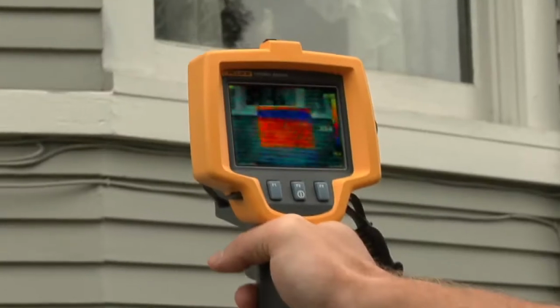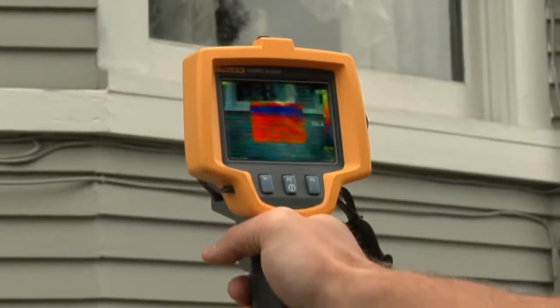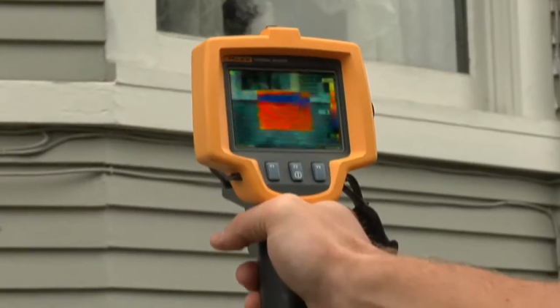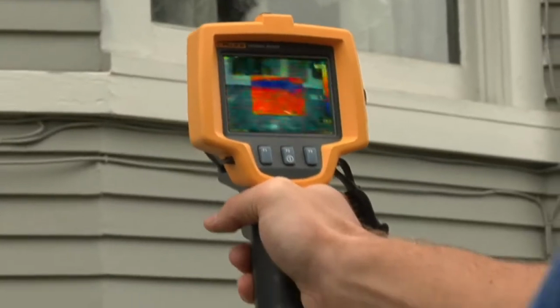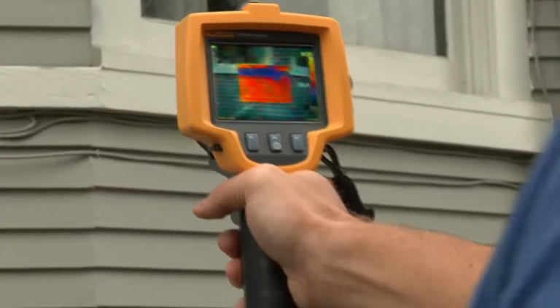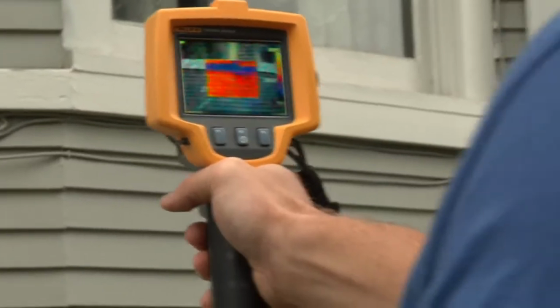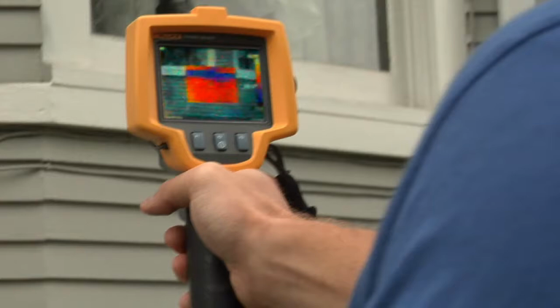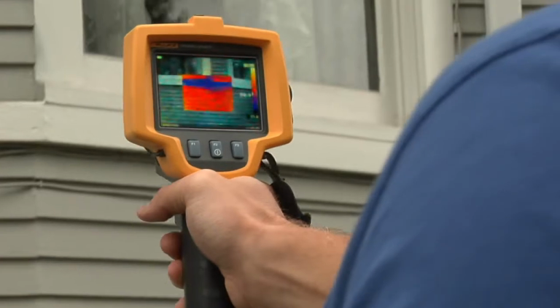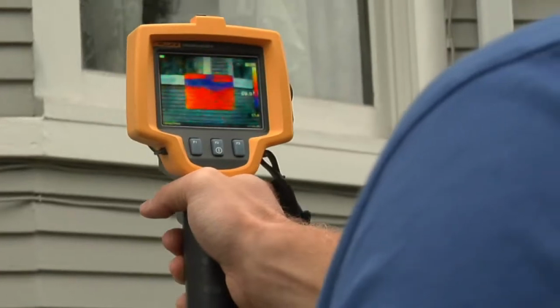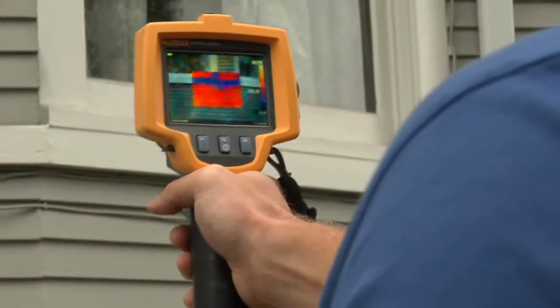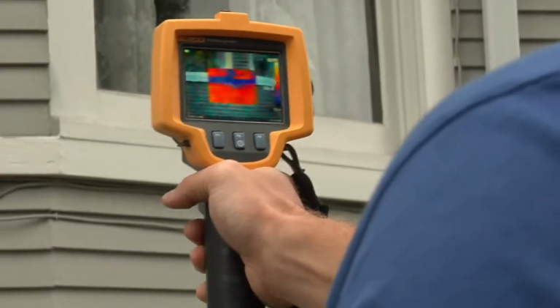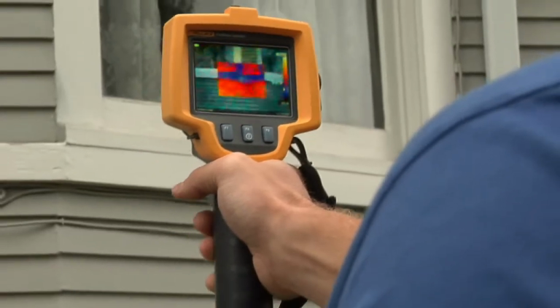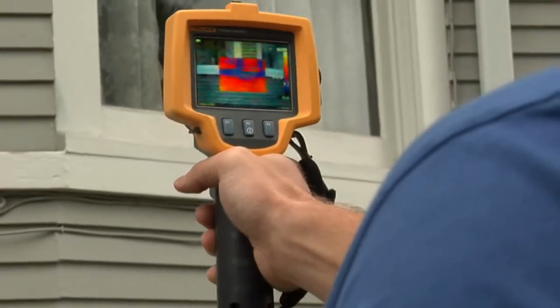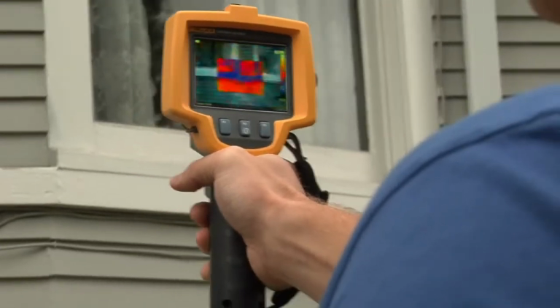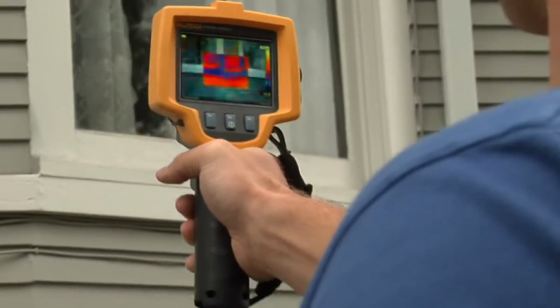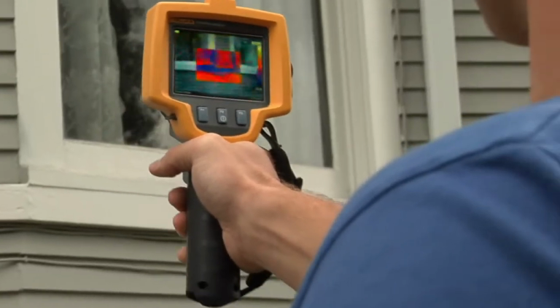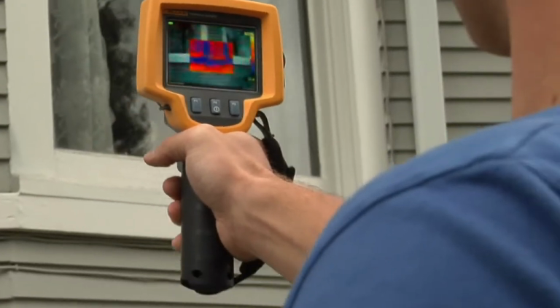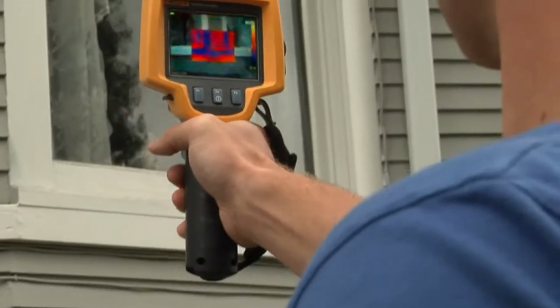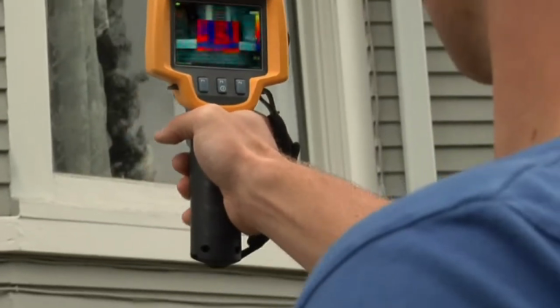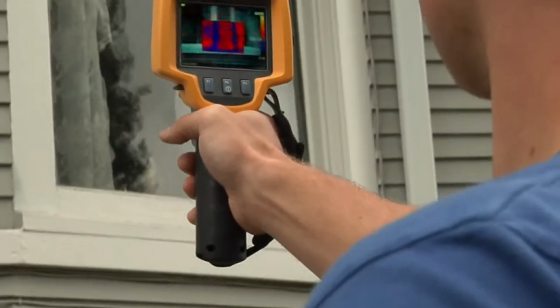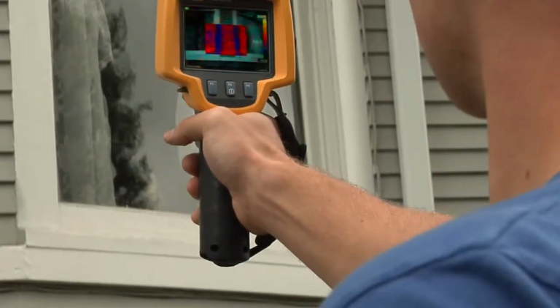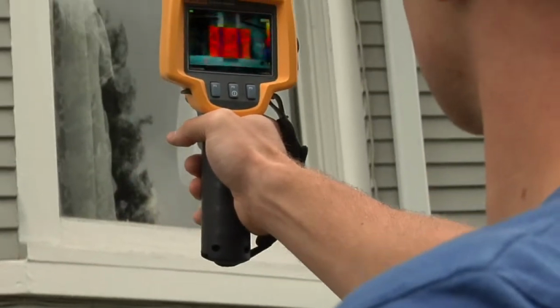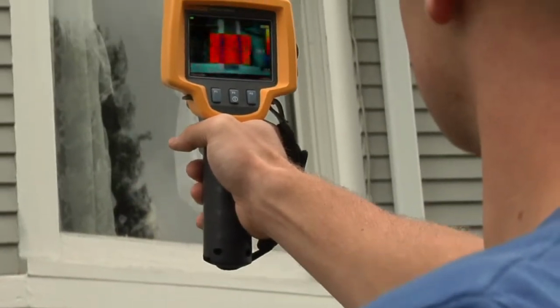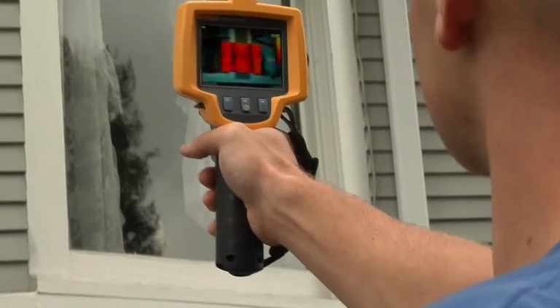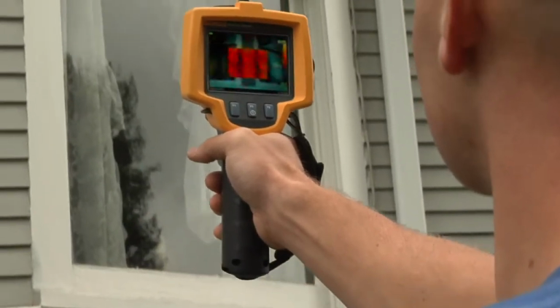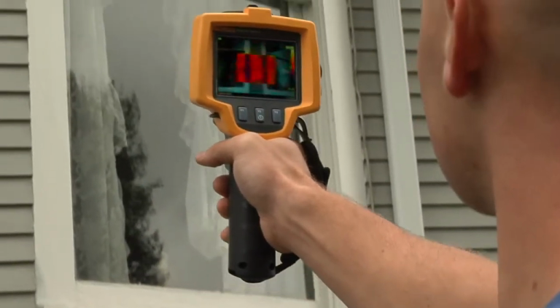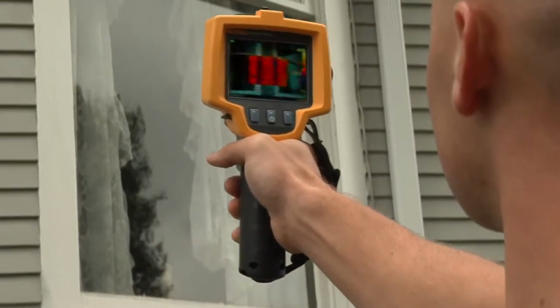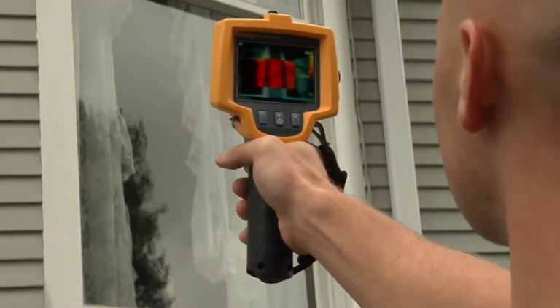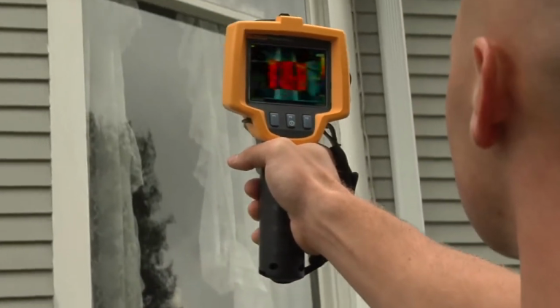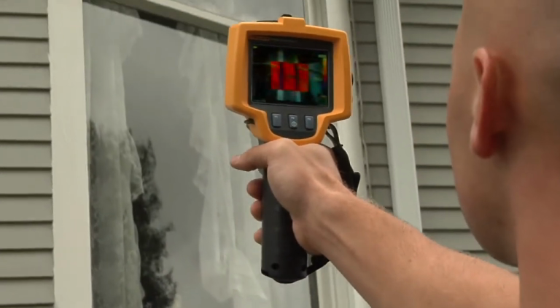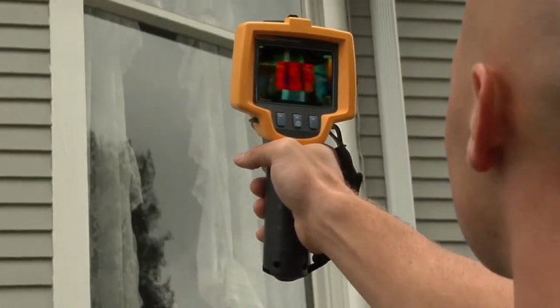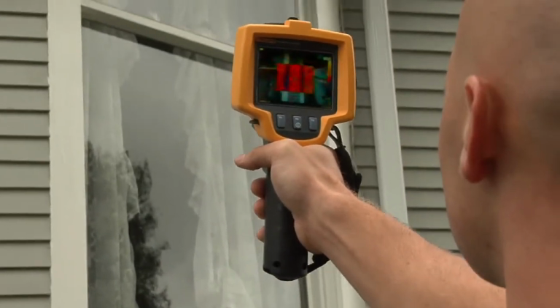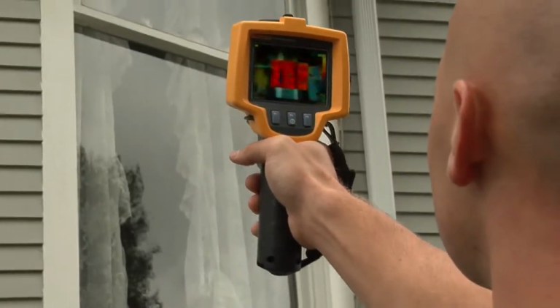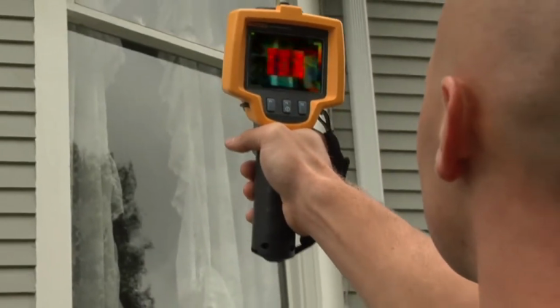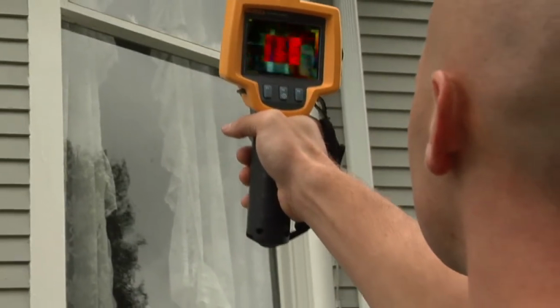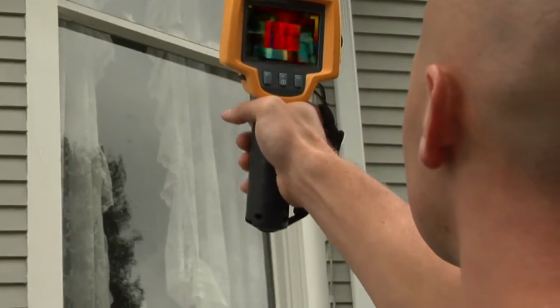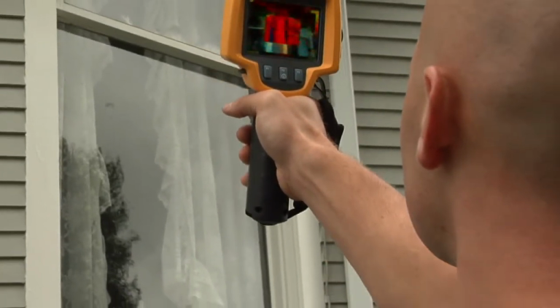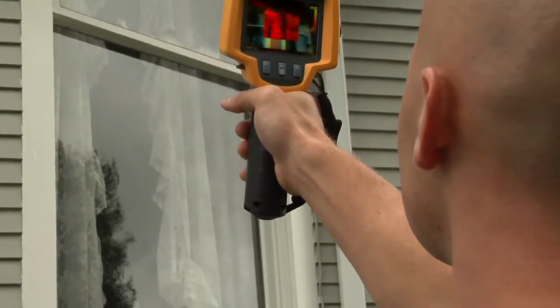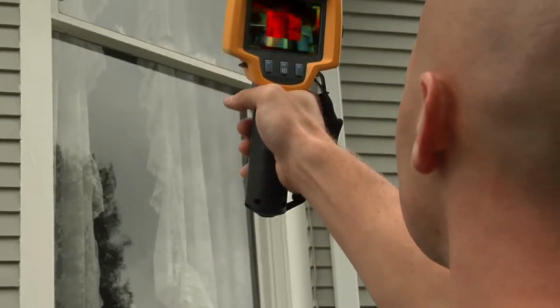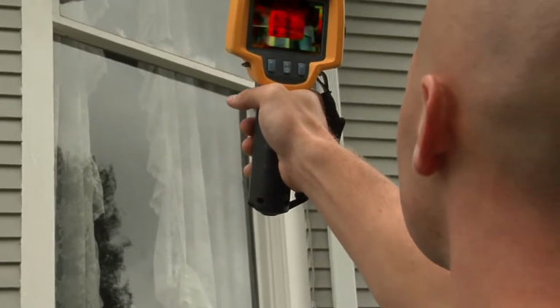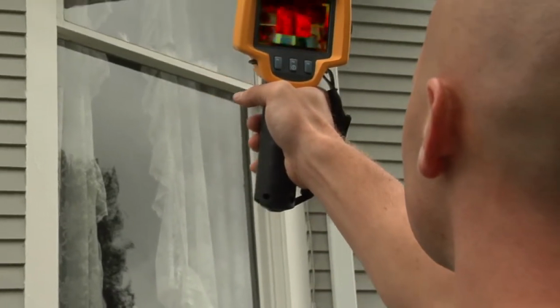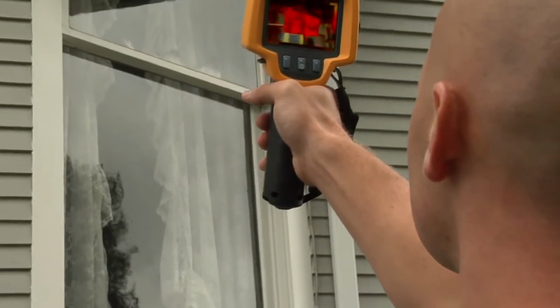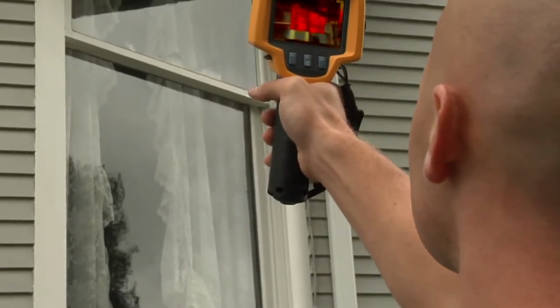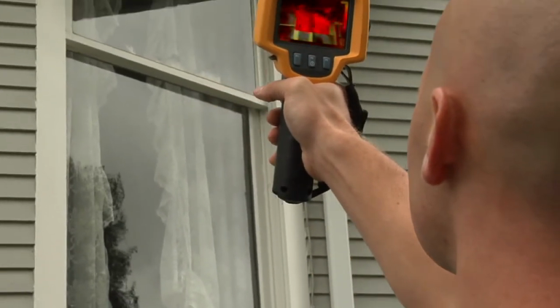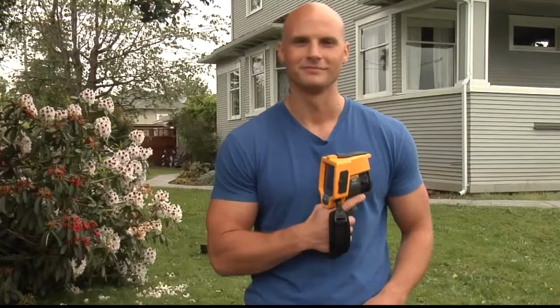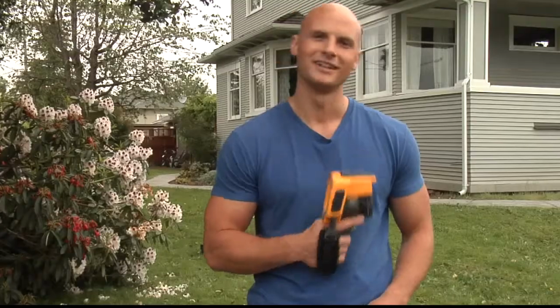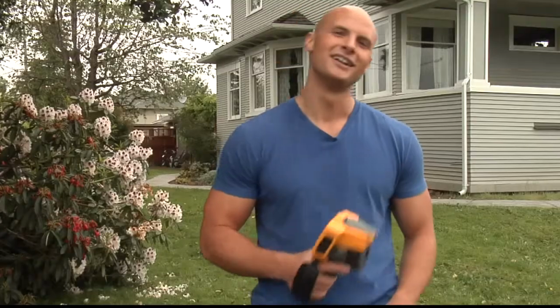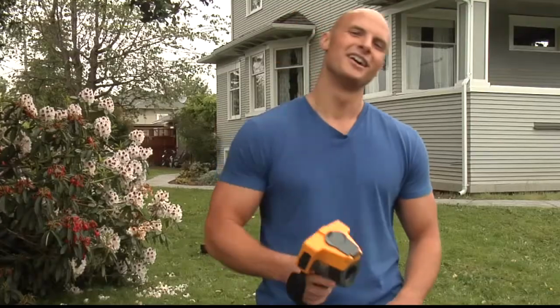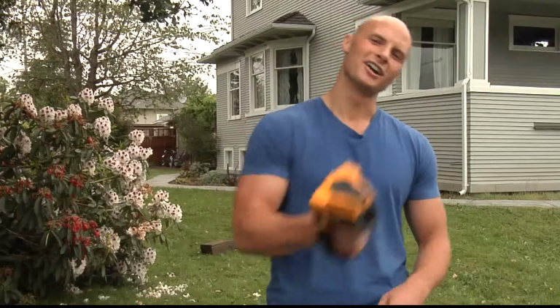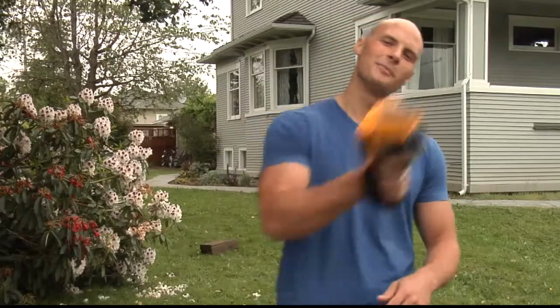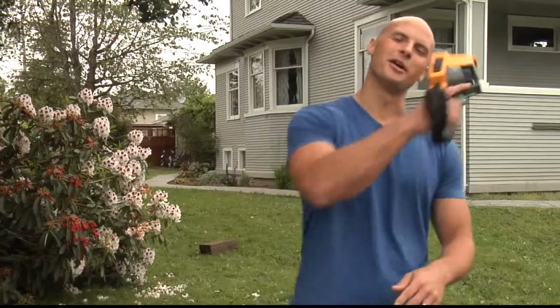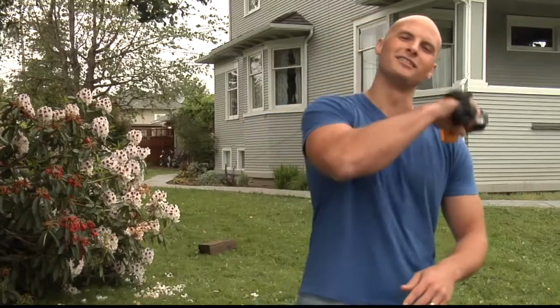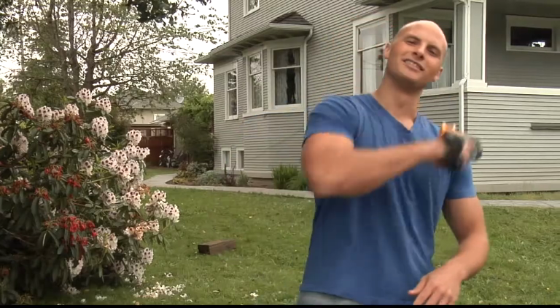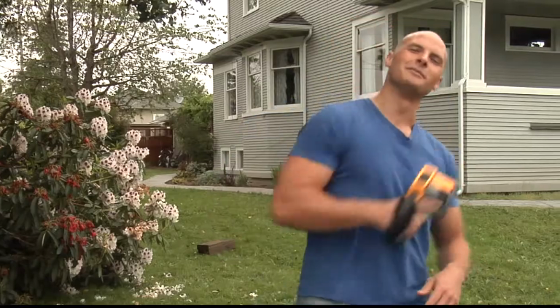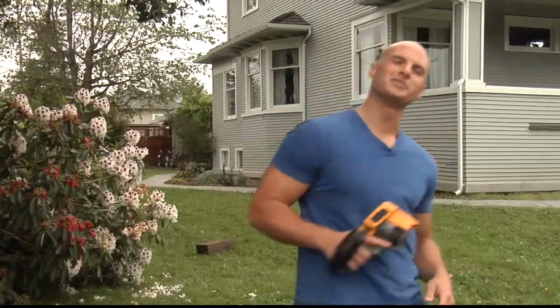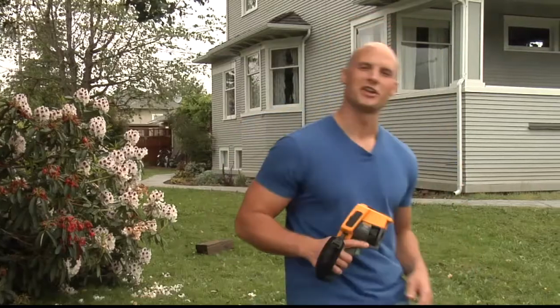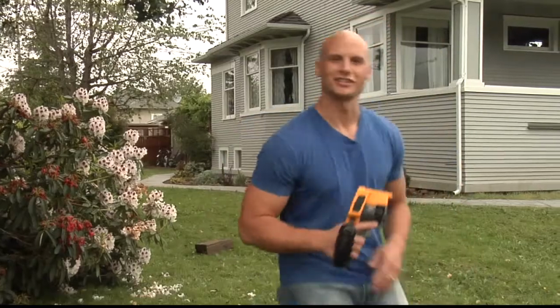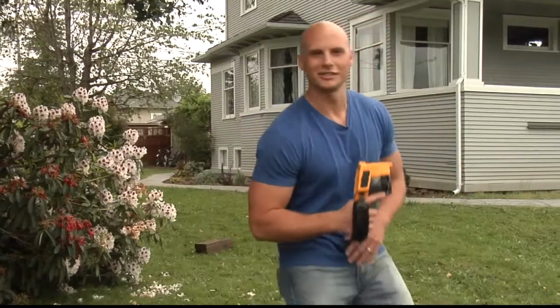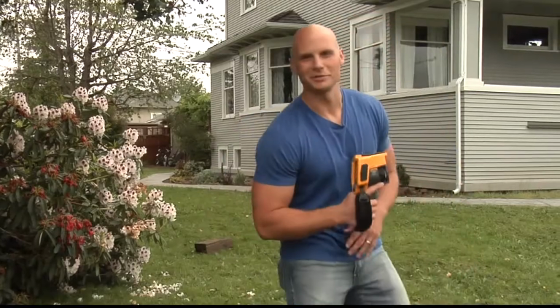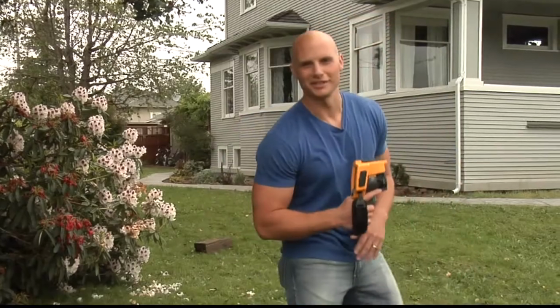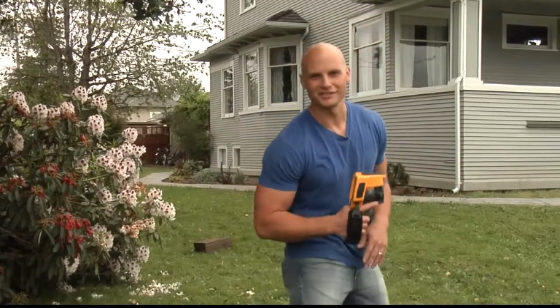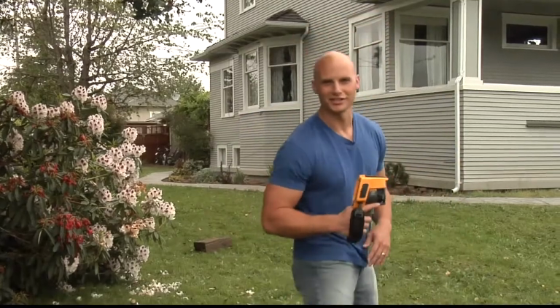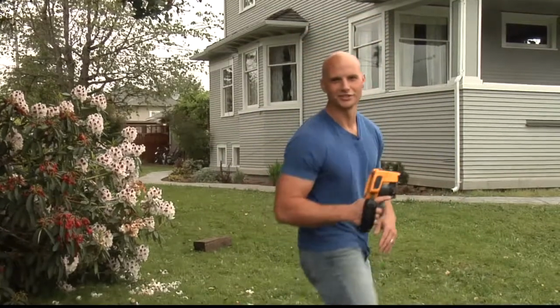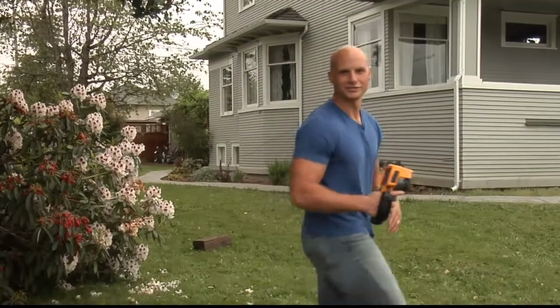This high-tech, affordable, and easy-to-use tool is something every home inspector or renovator should have in his tool belt. Come on, let me show you how simple it is to use.